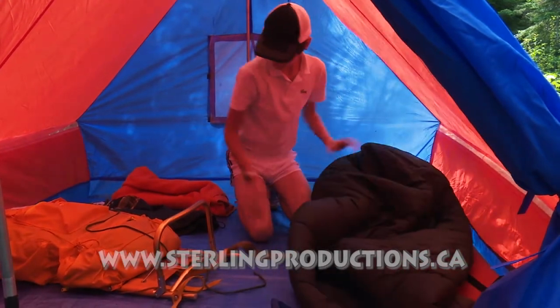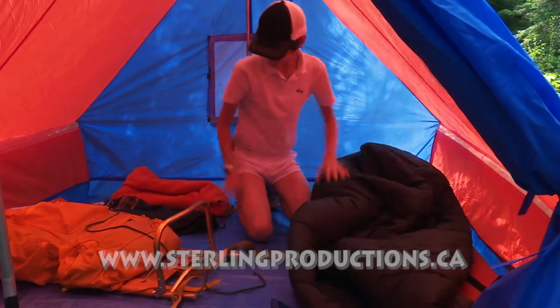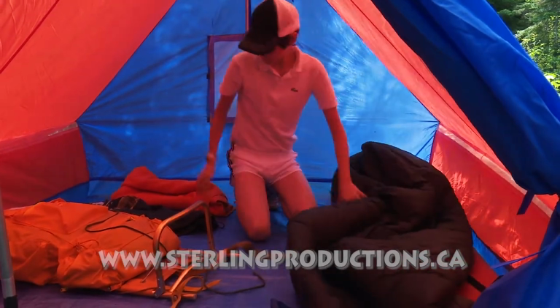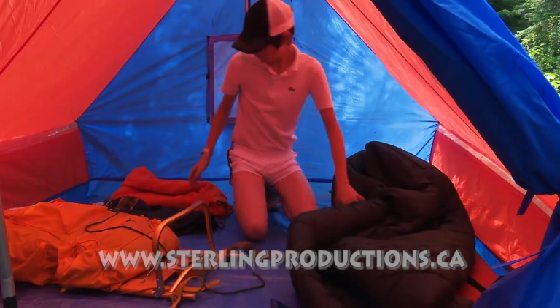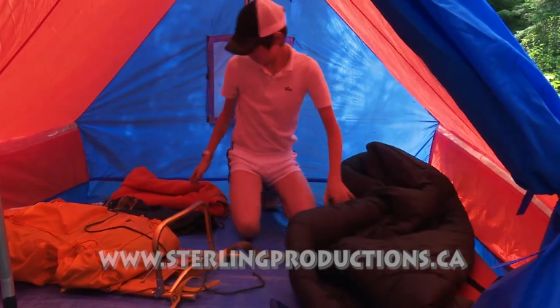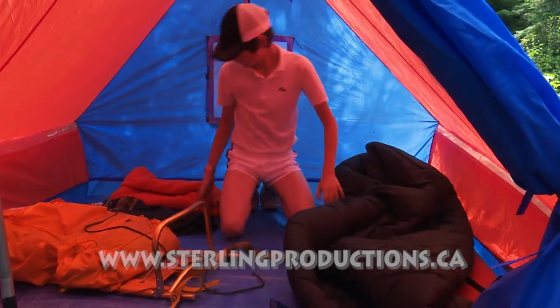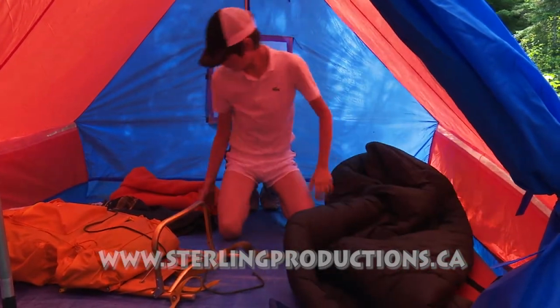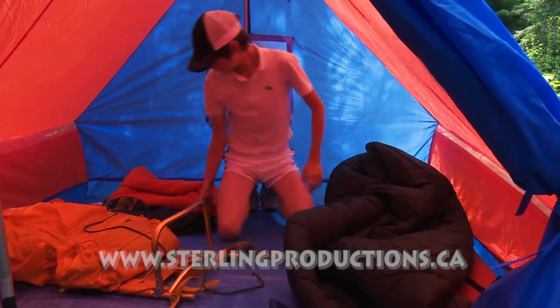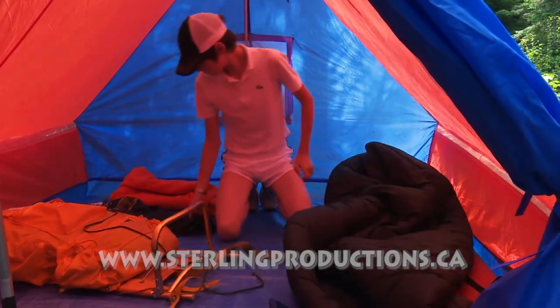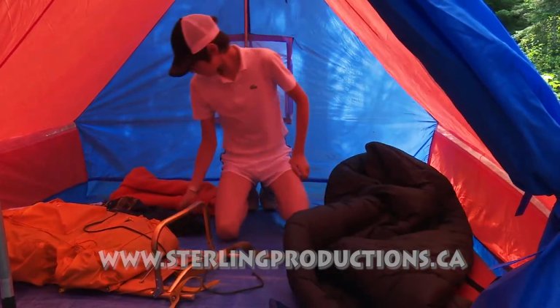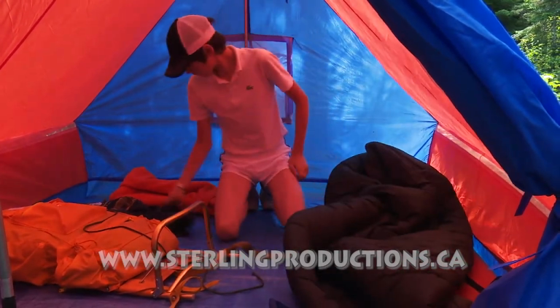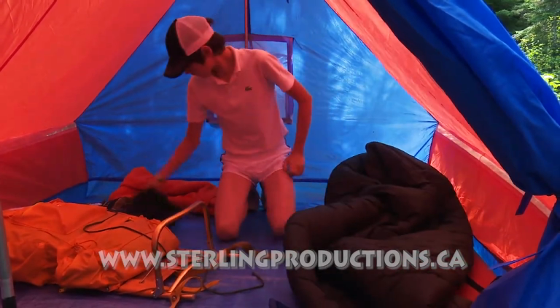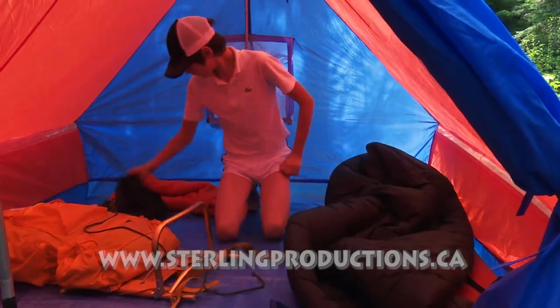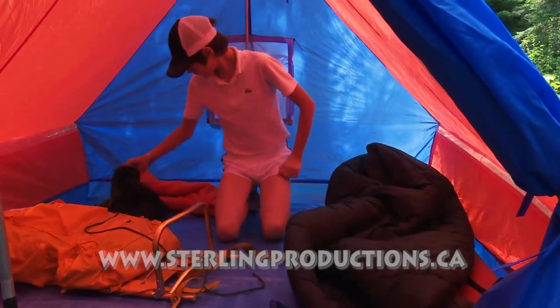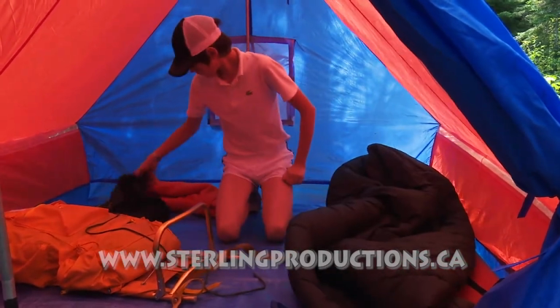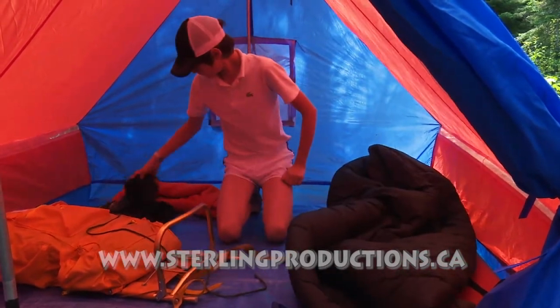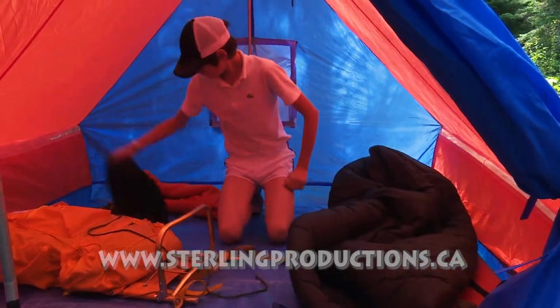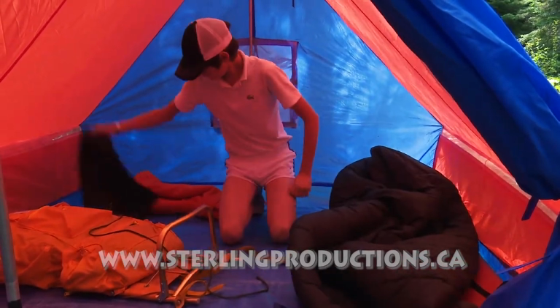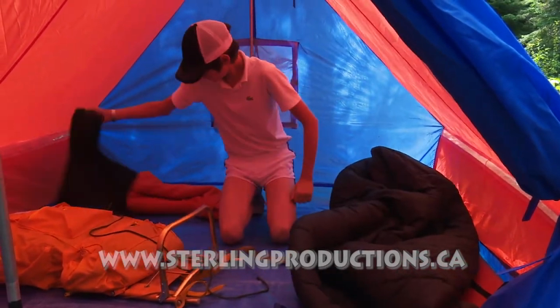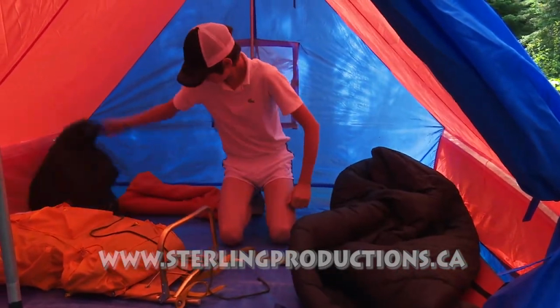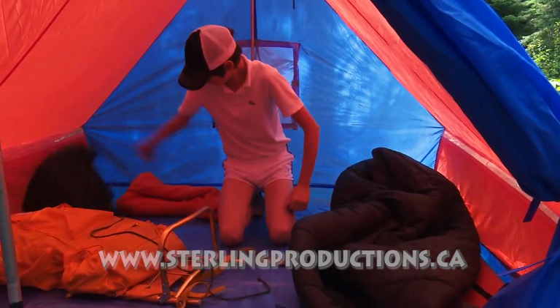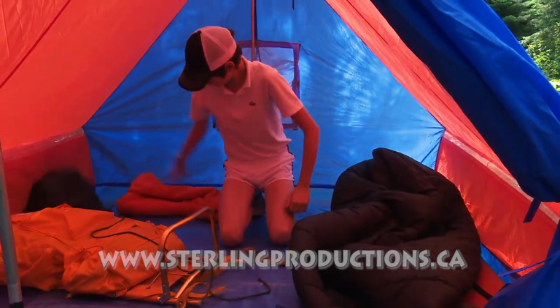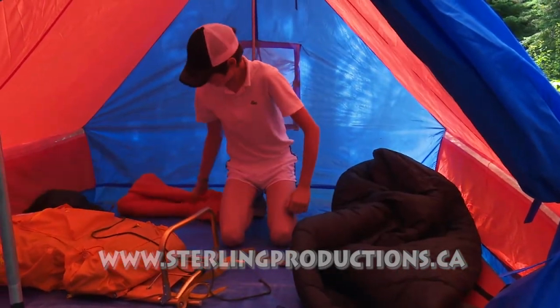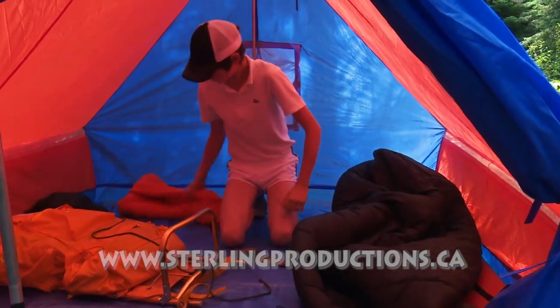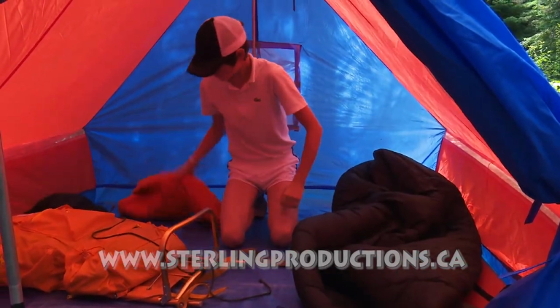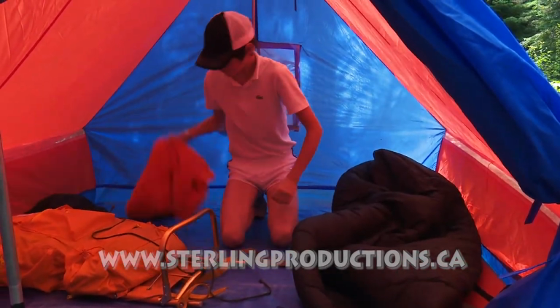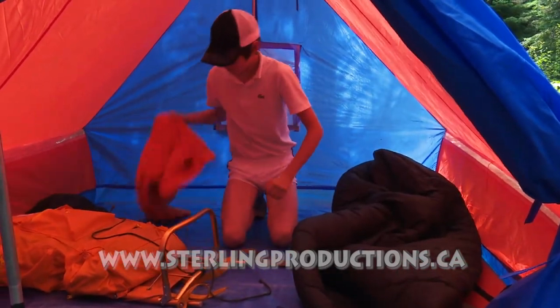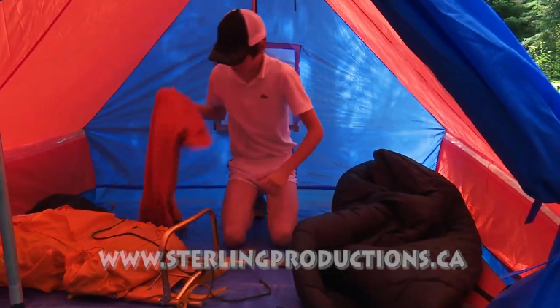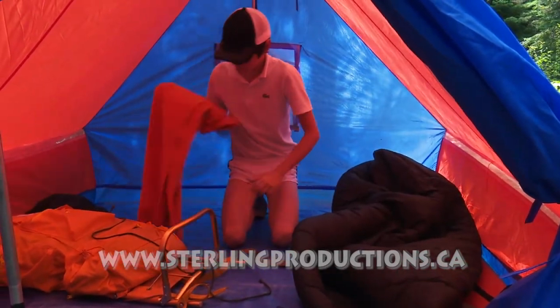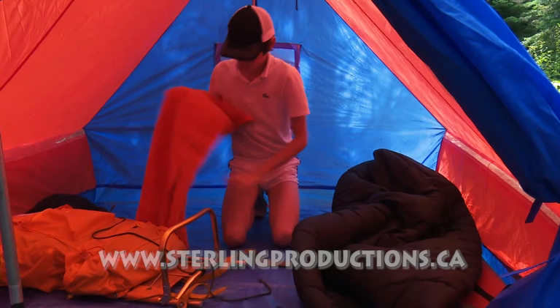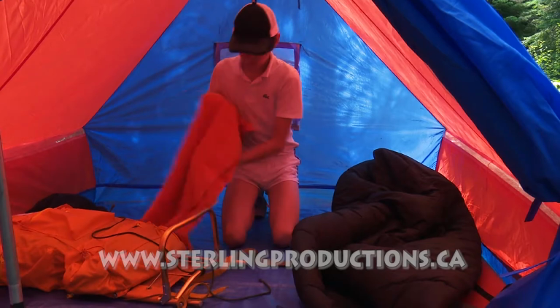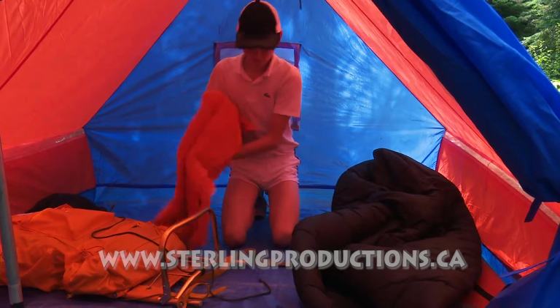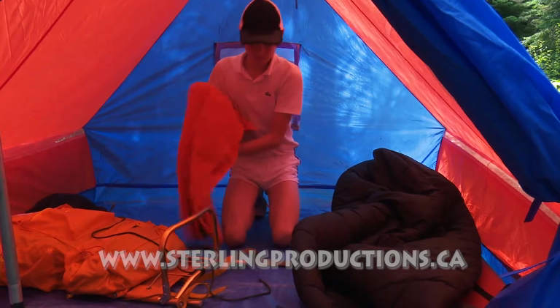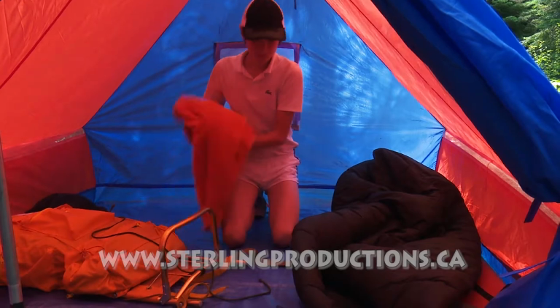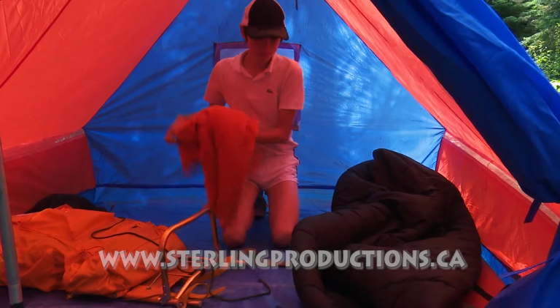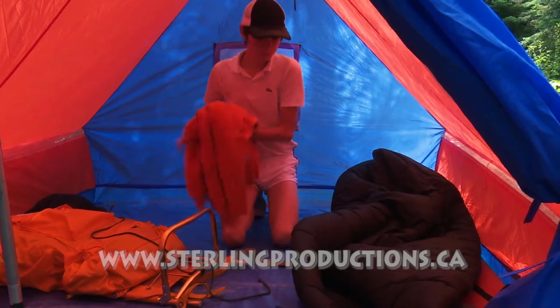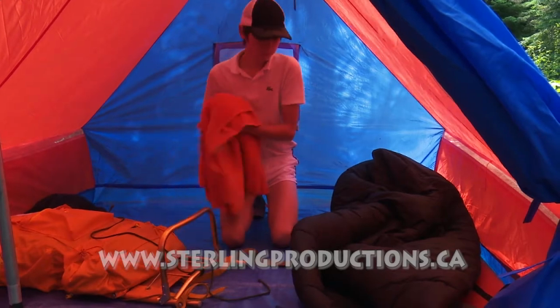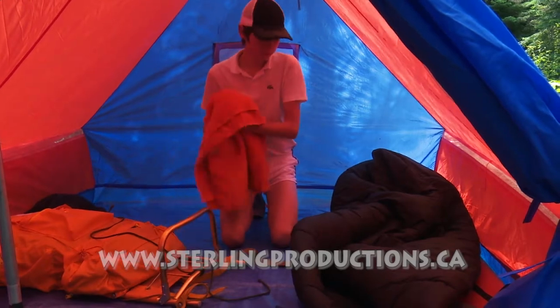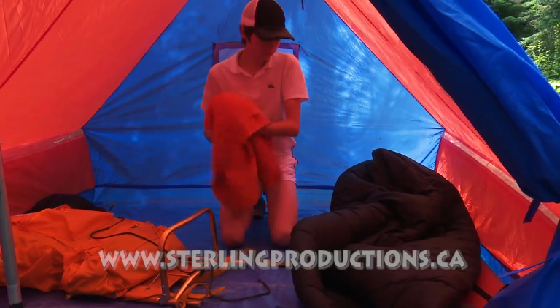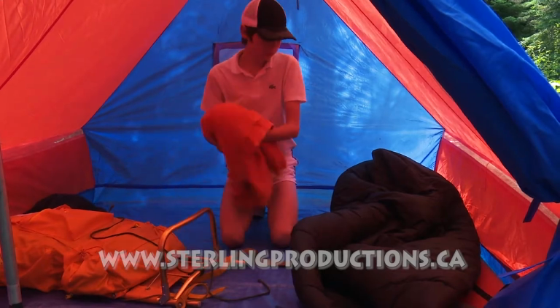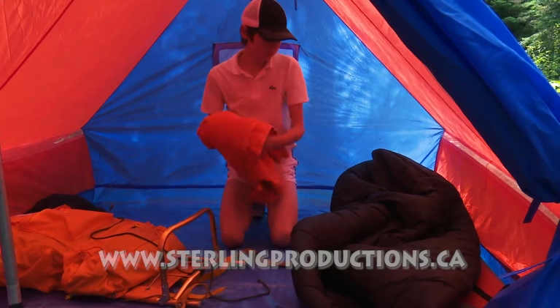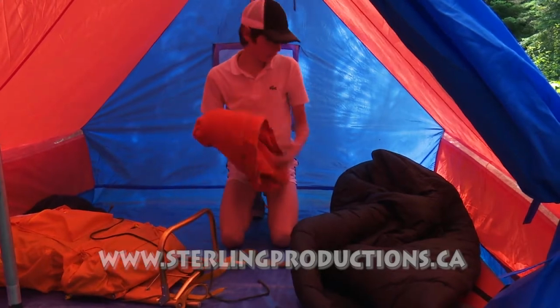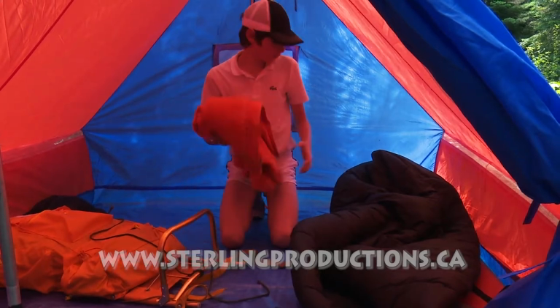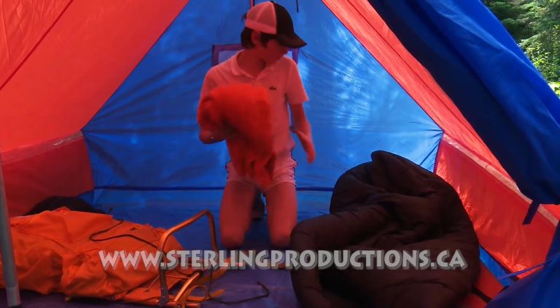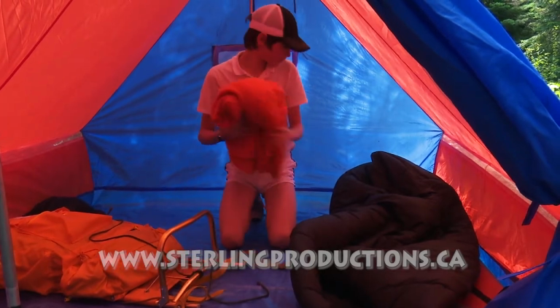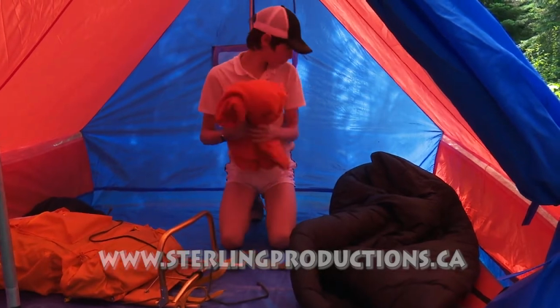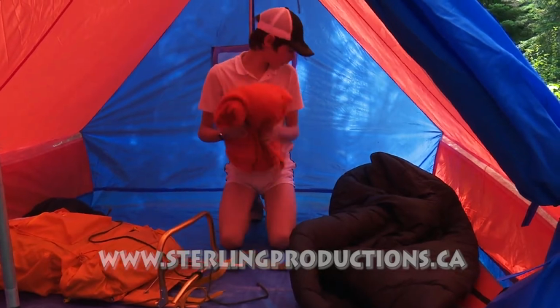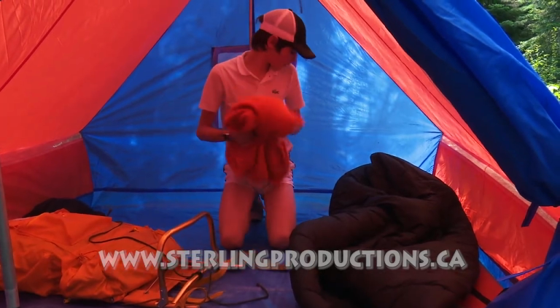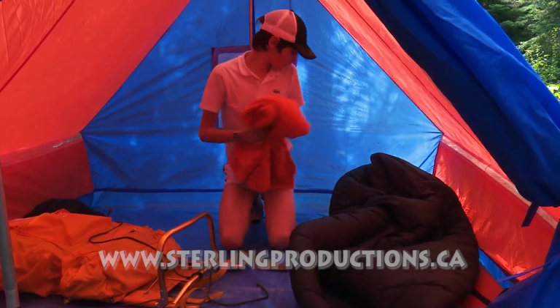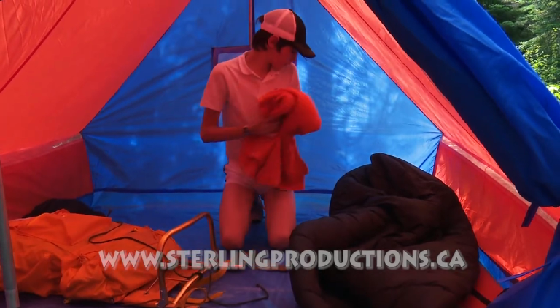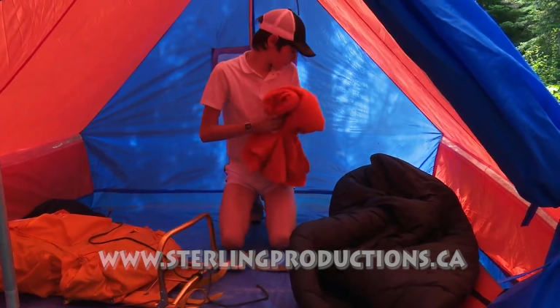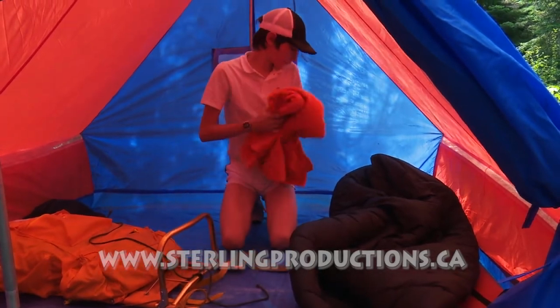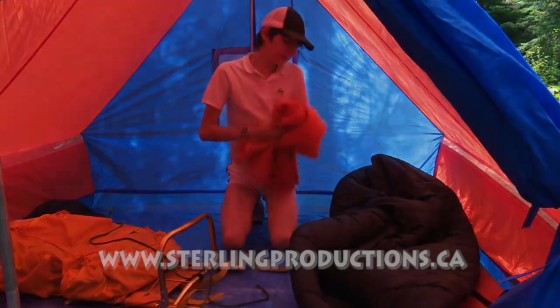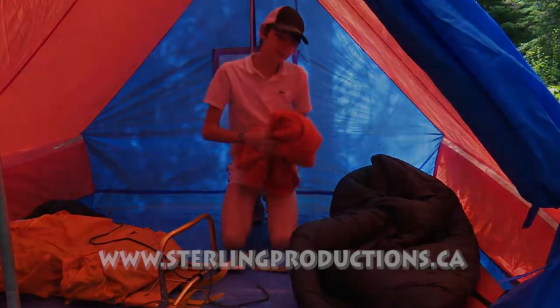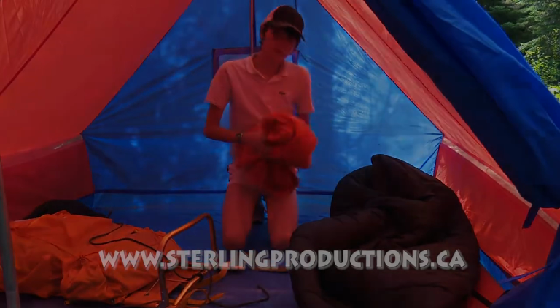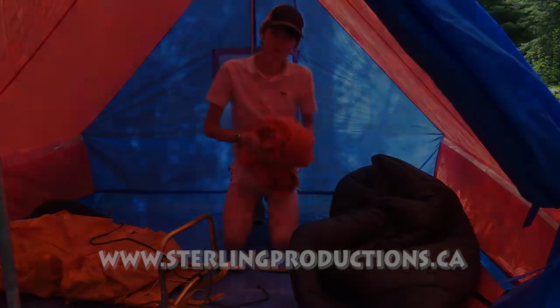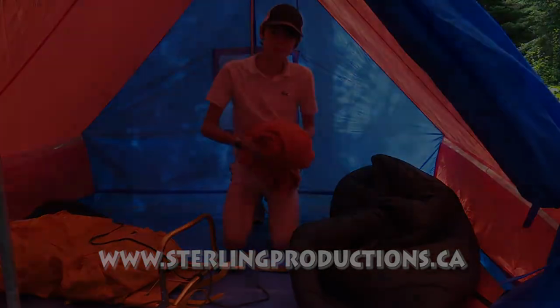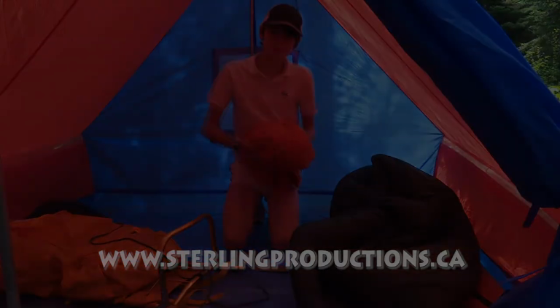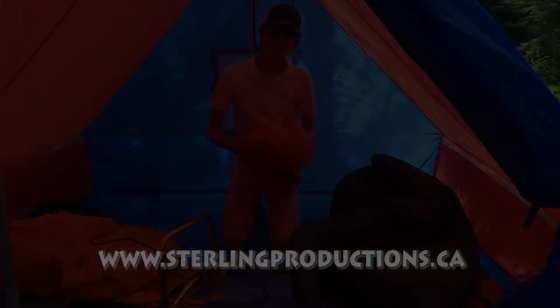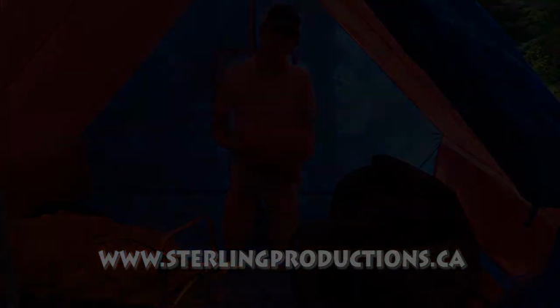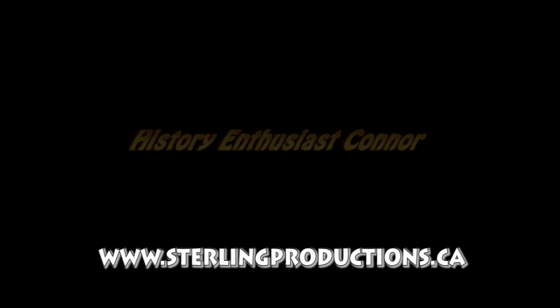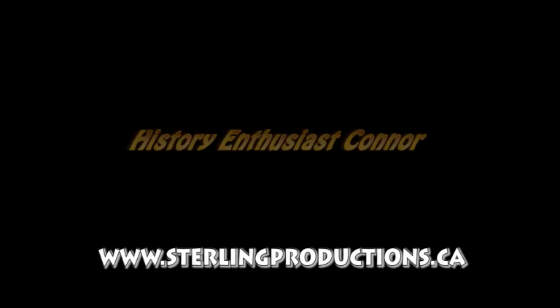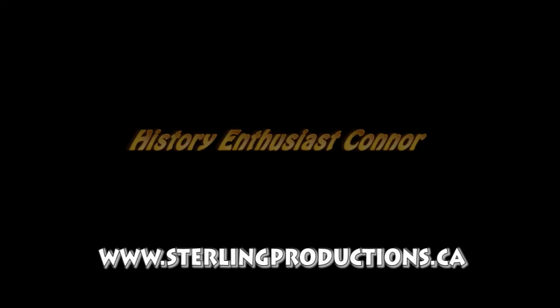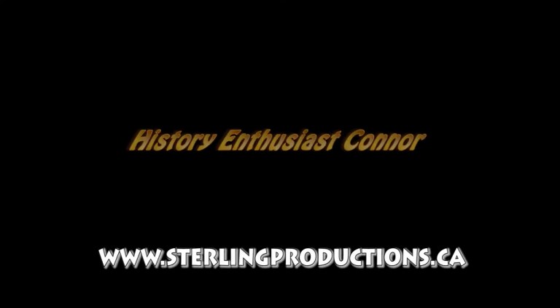And there you have it — you're all set up for the night. Looks good.